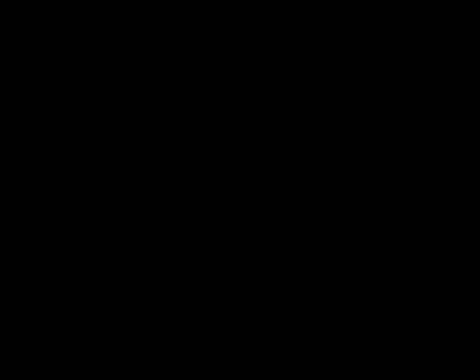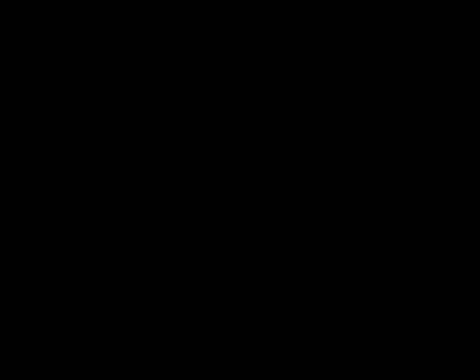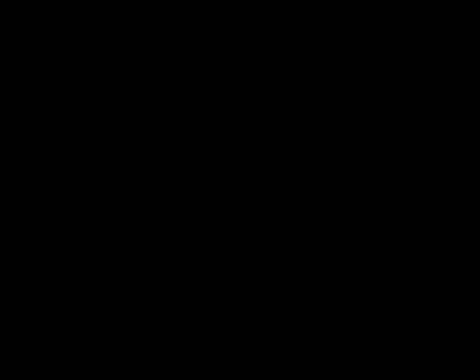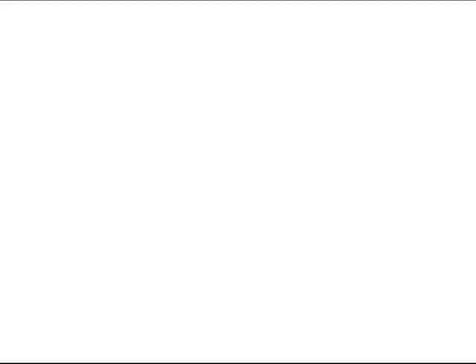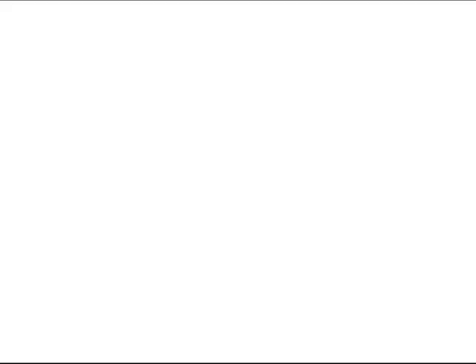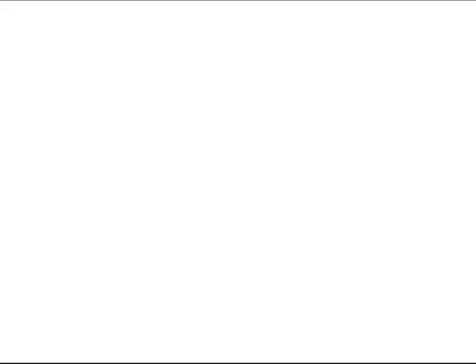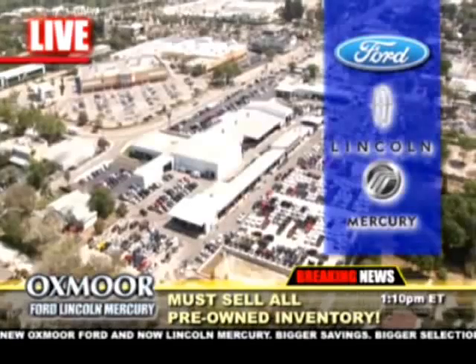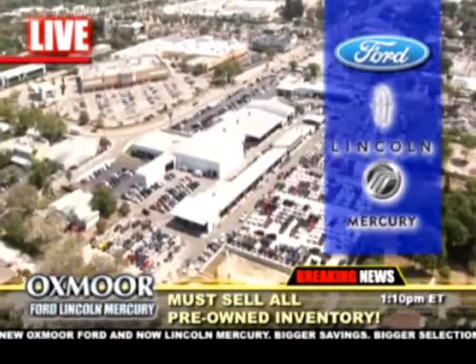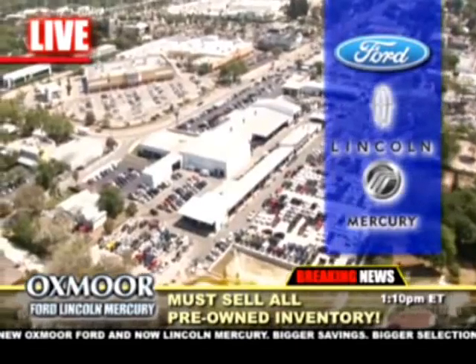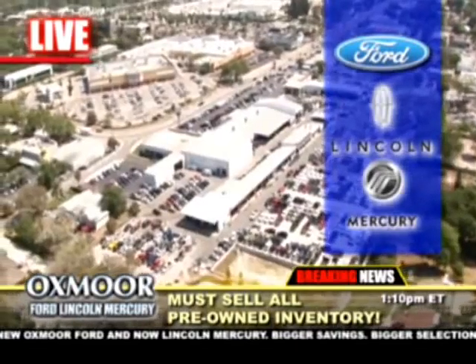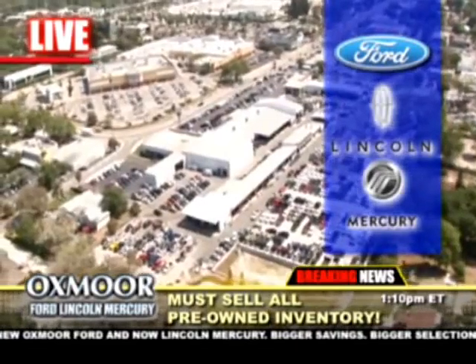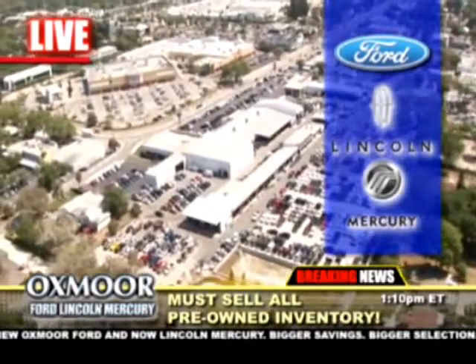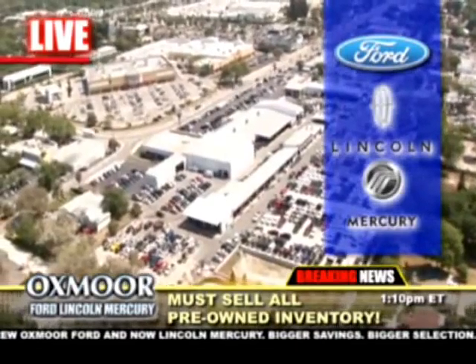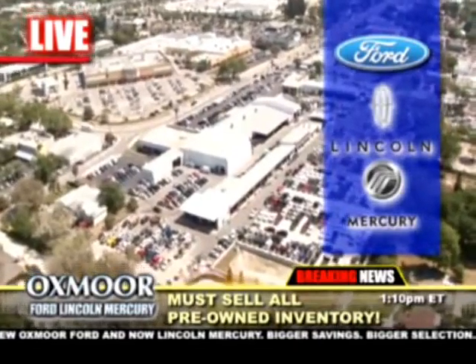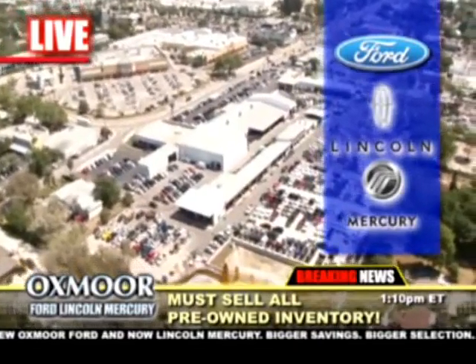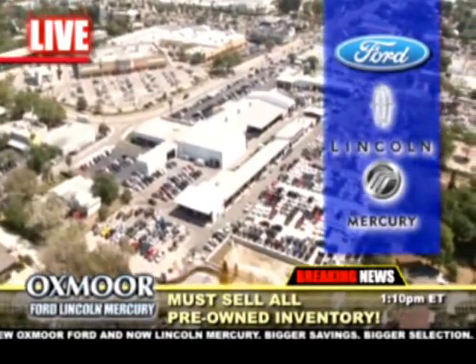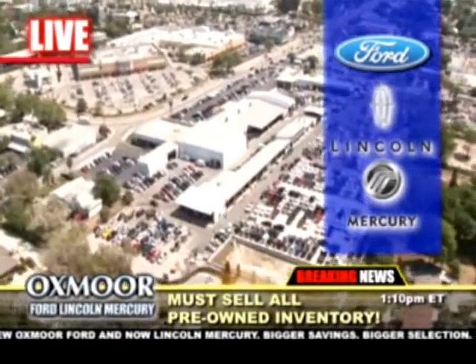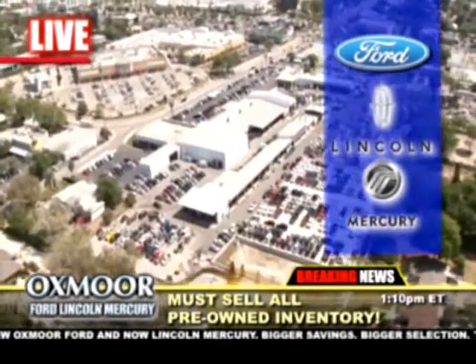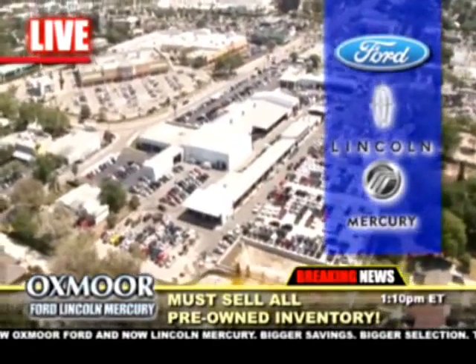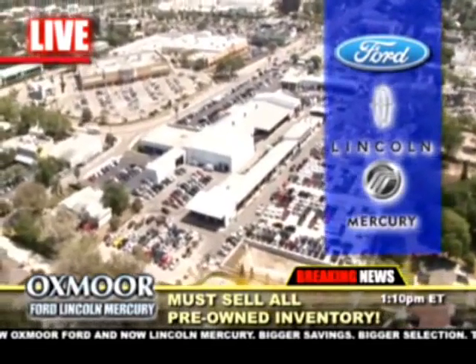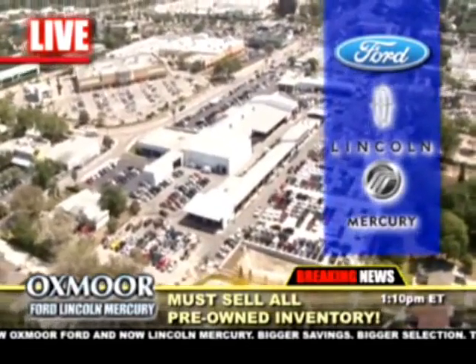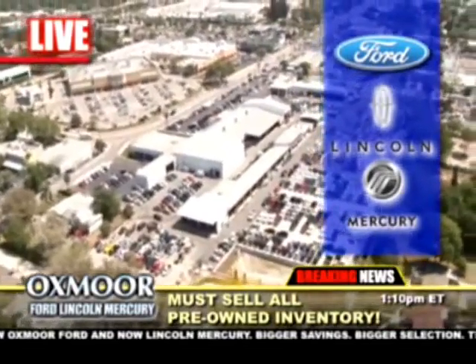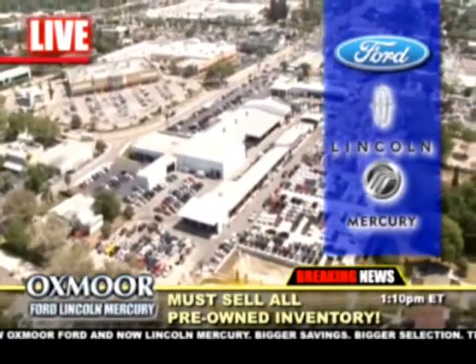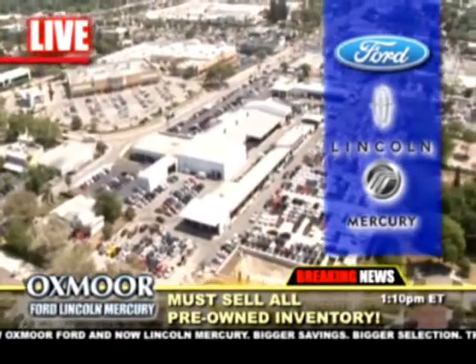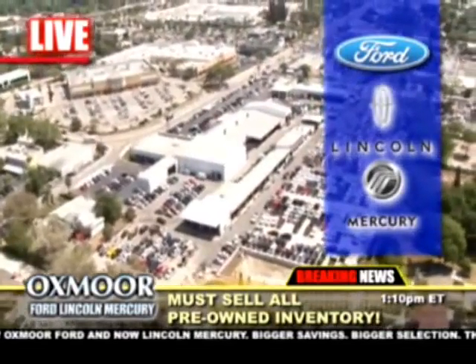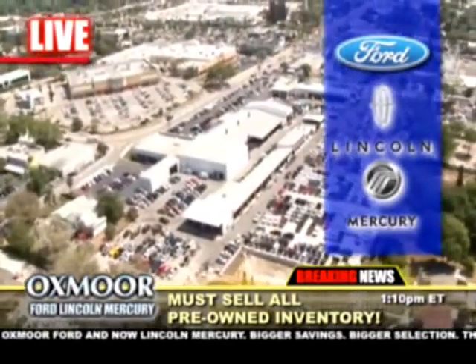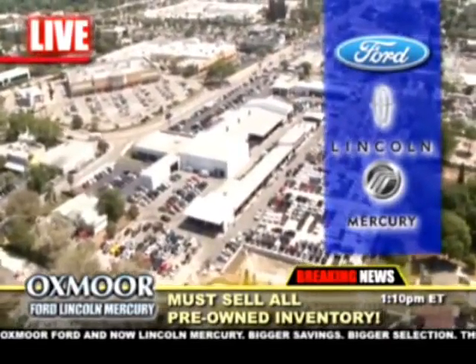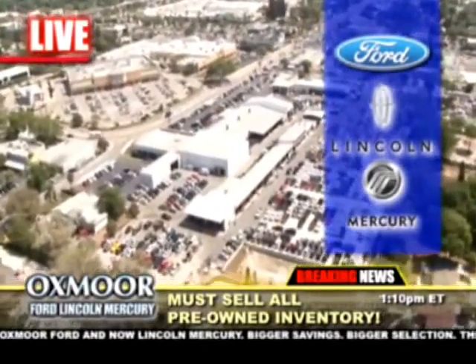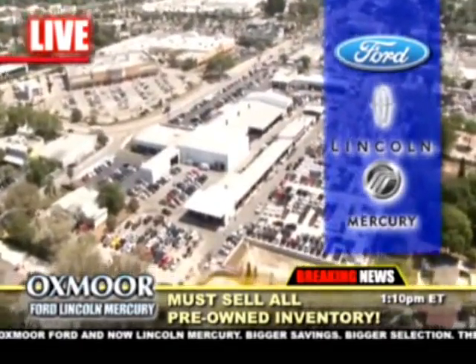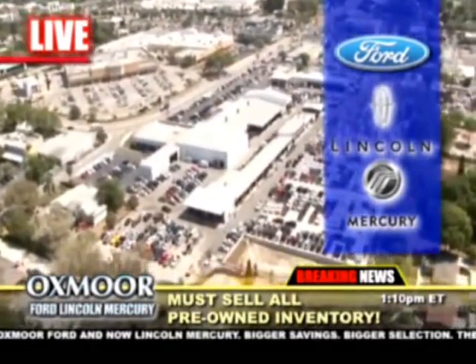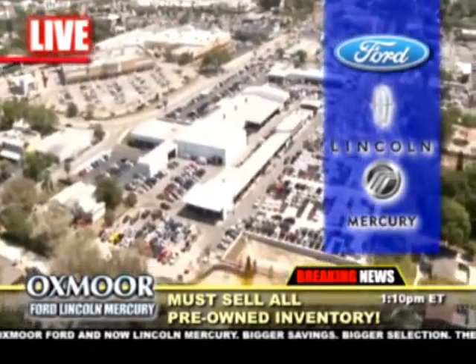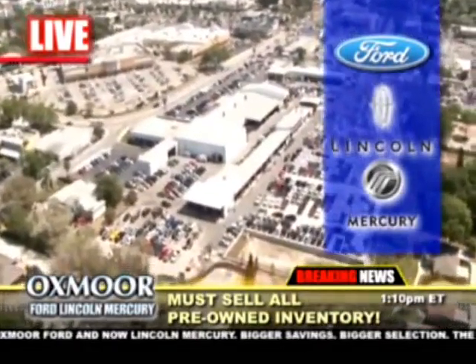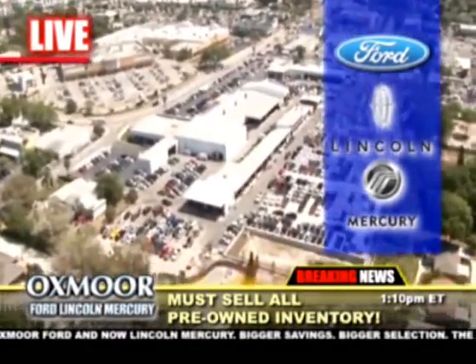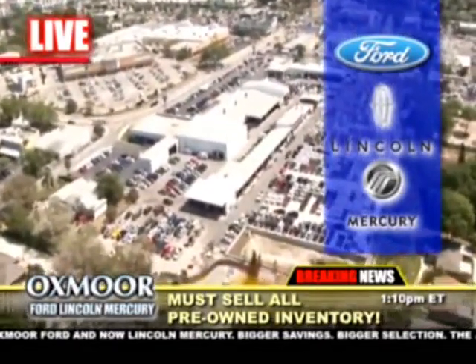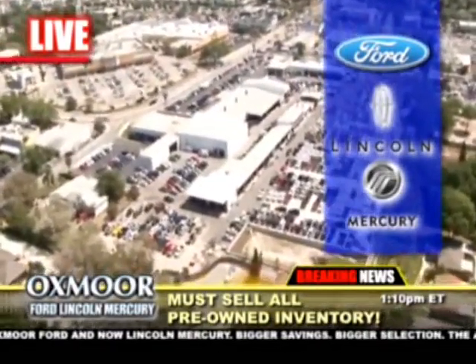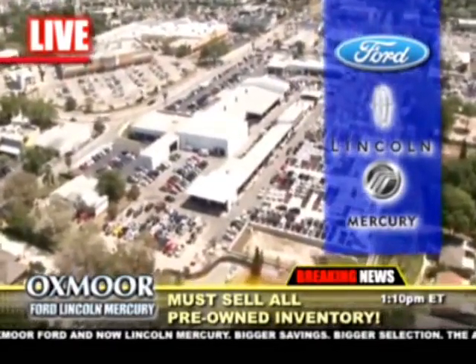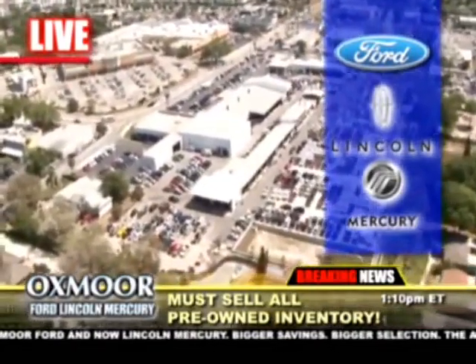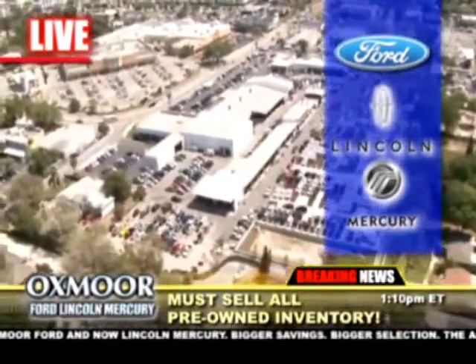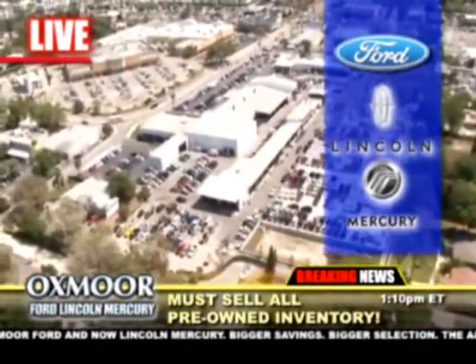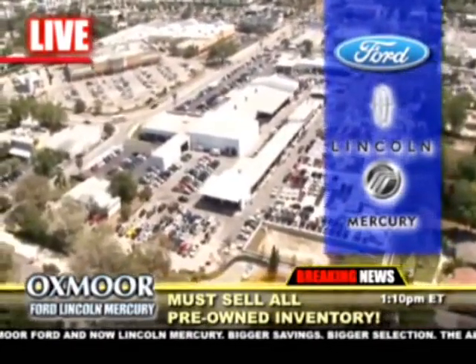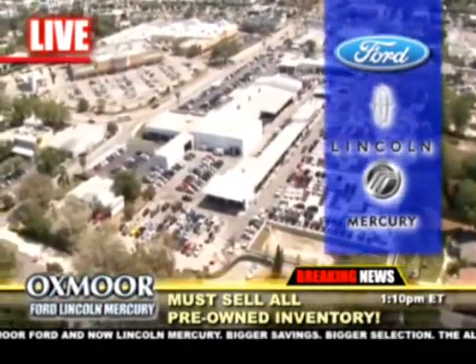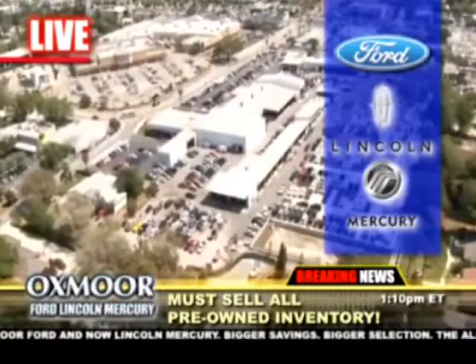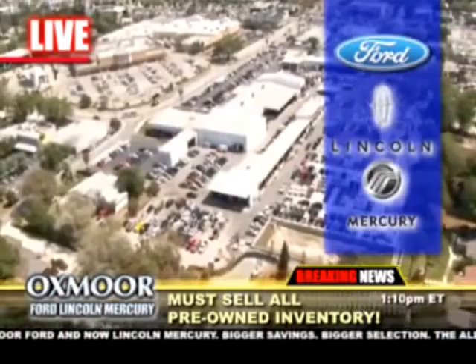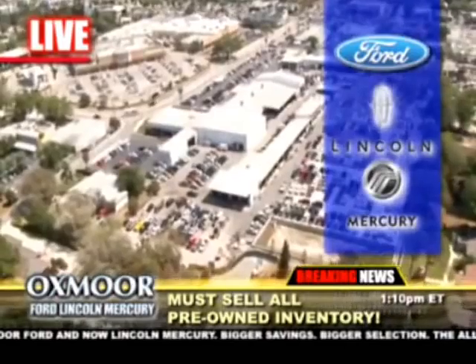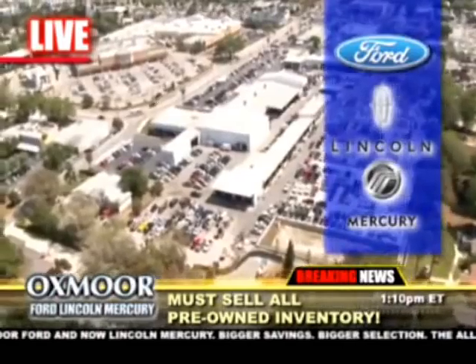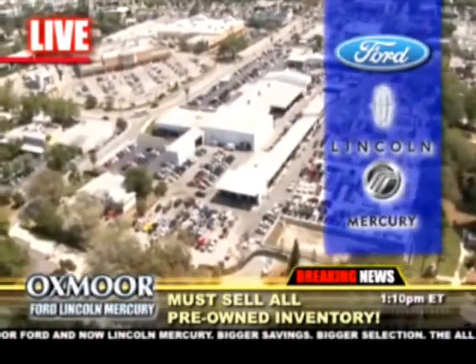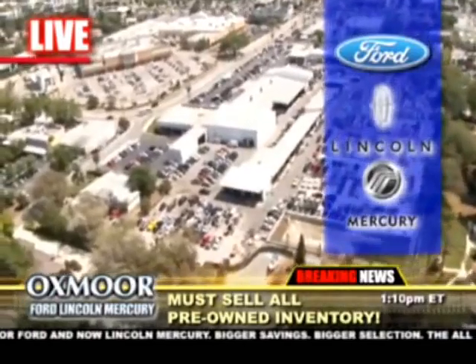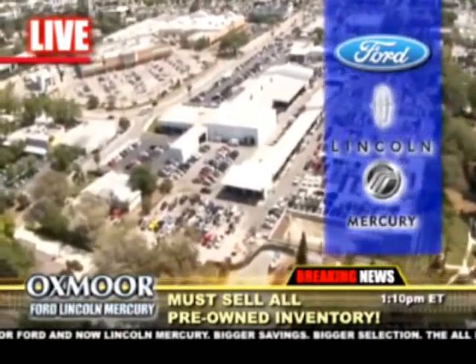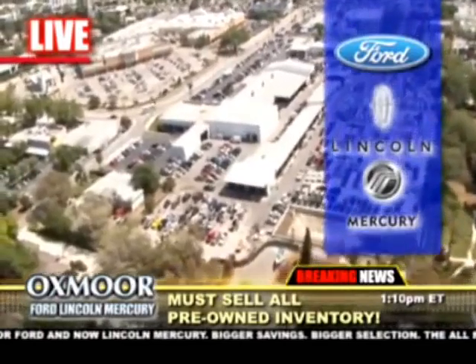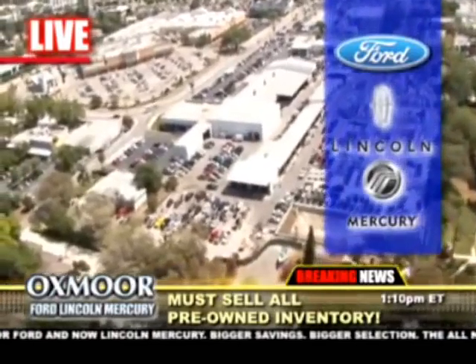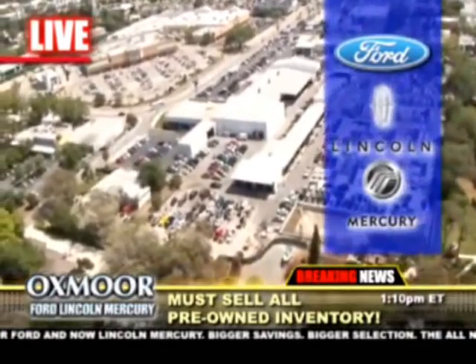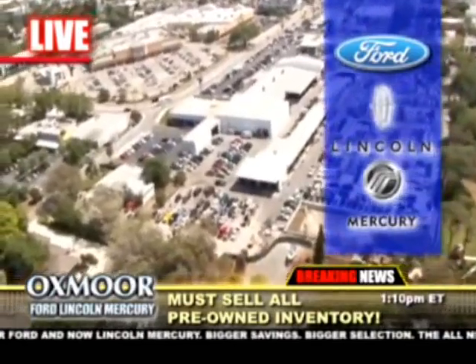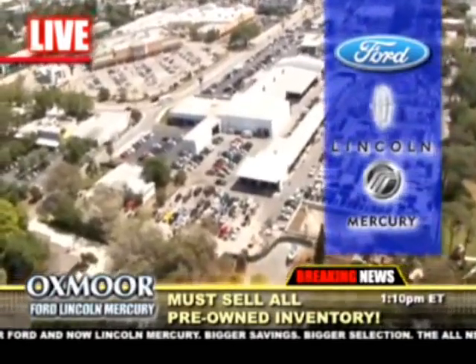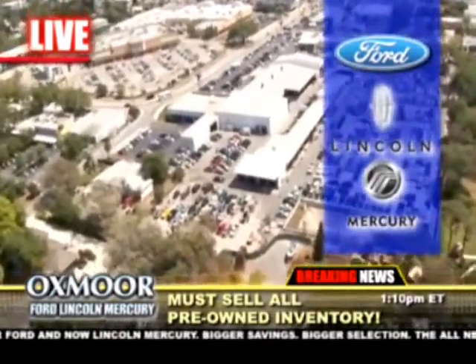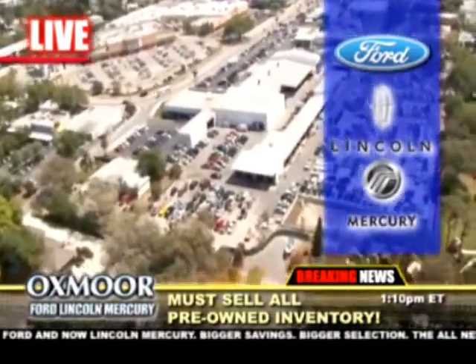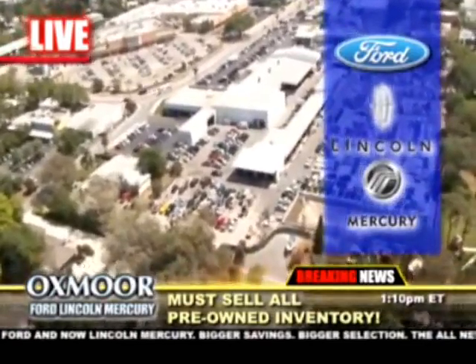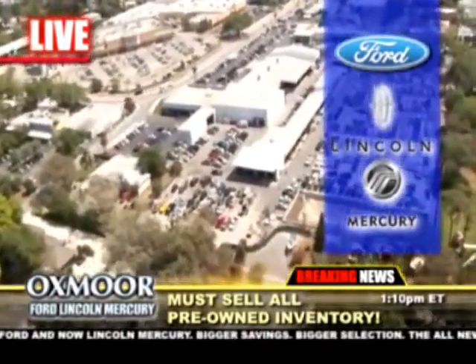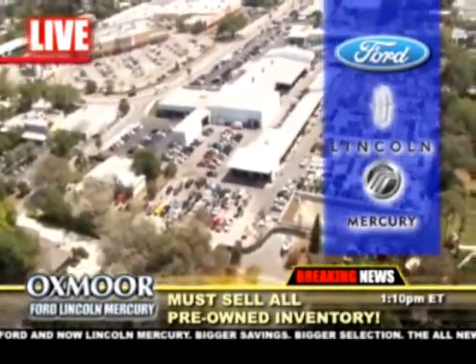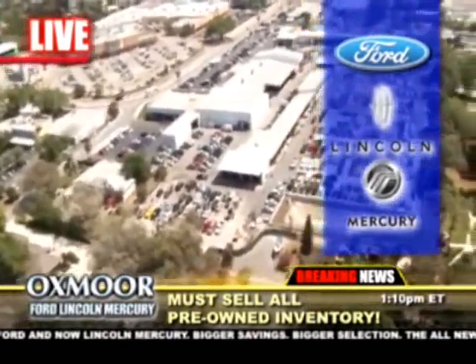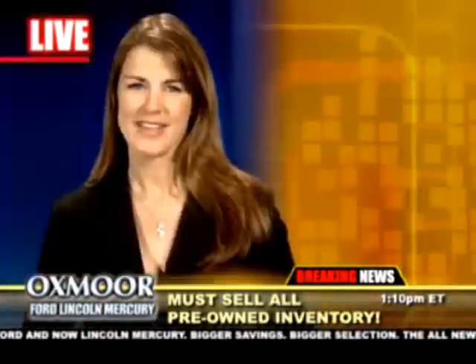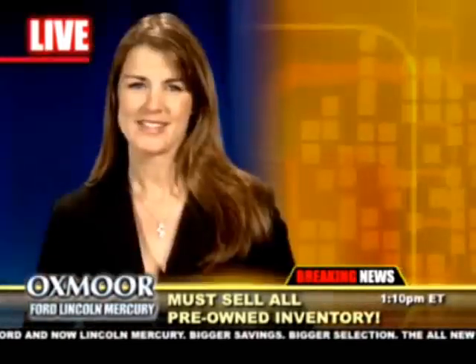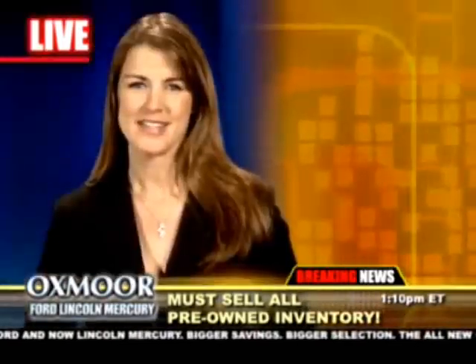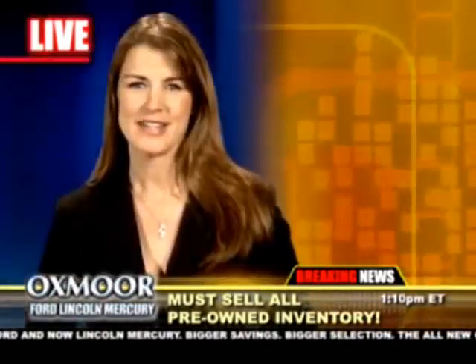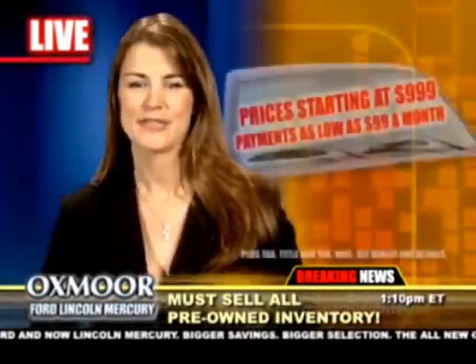The all-new Oxmoor Lincoln Mercury has taken on more pre-owned inventory and must sell these vehicles now. Thanks, Steve.